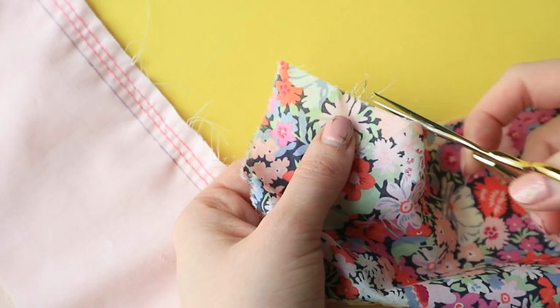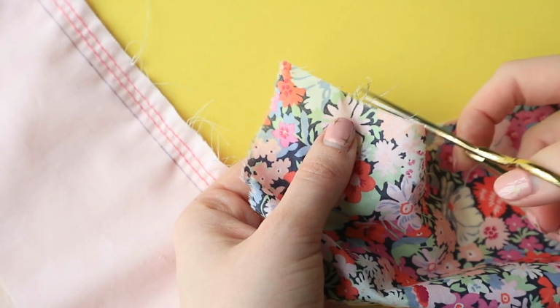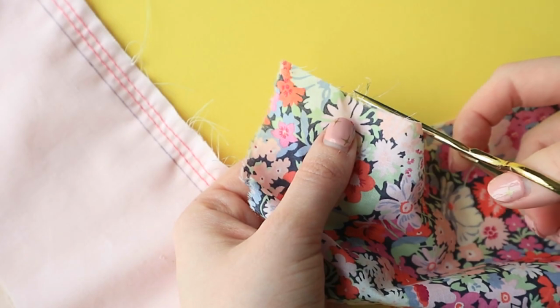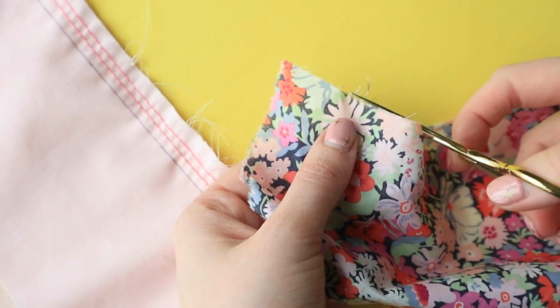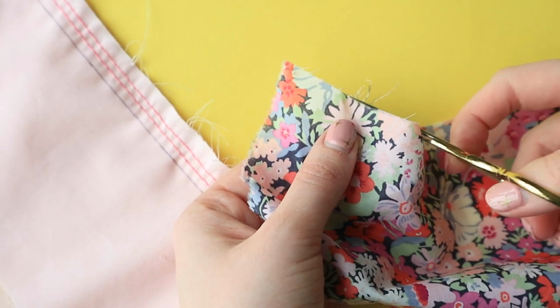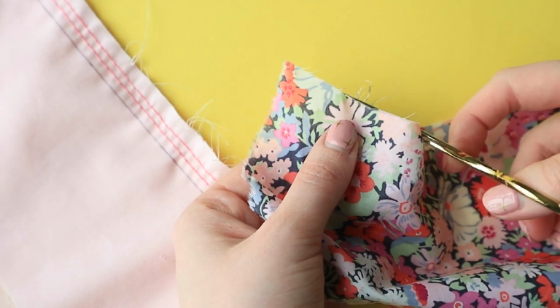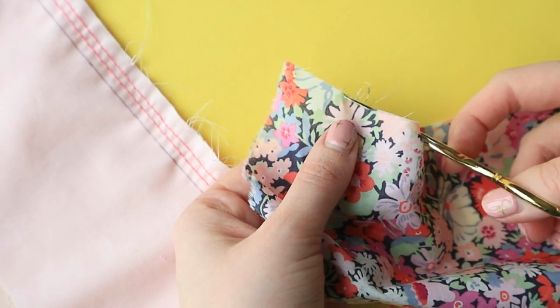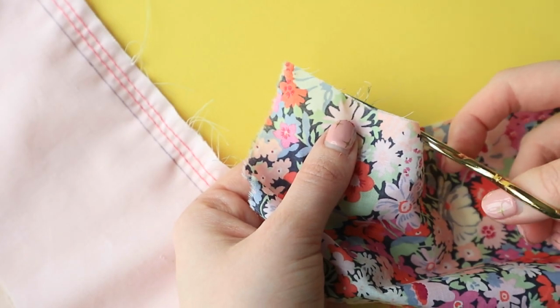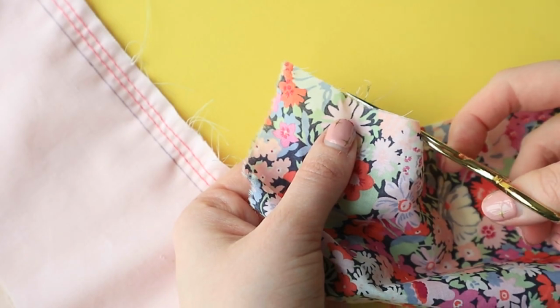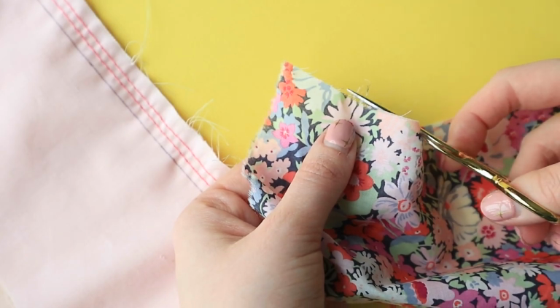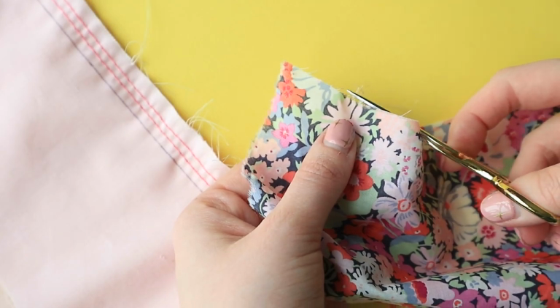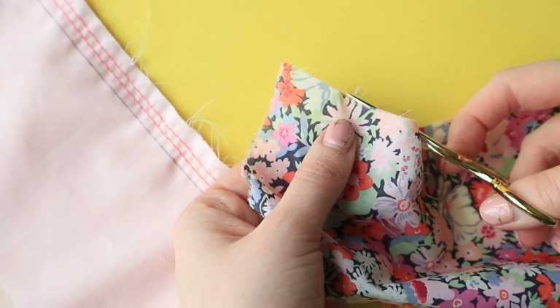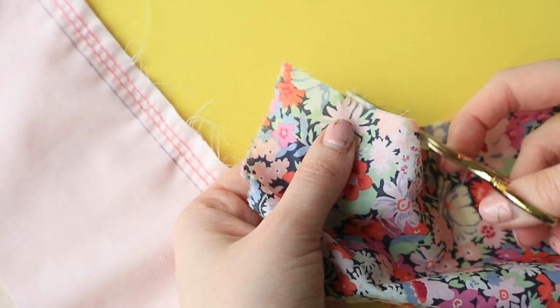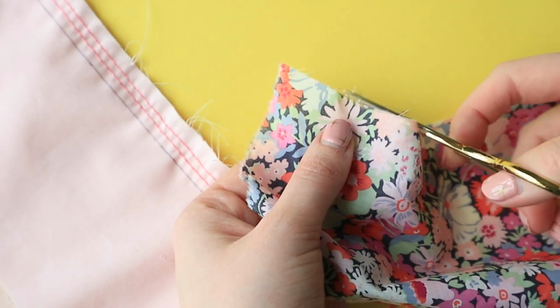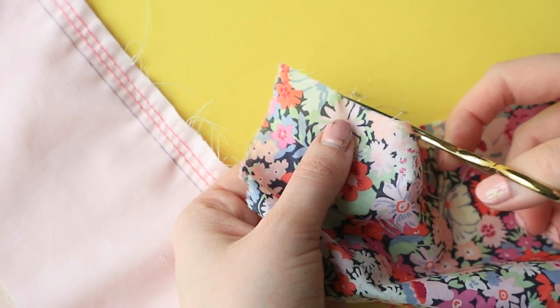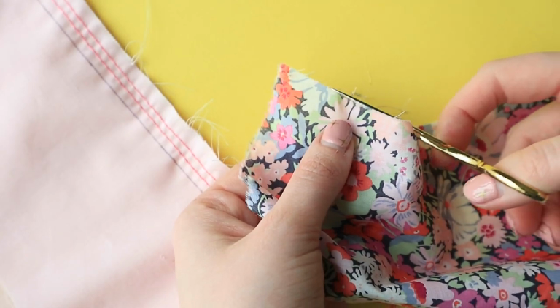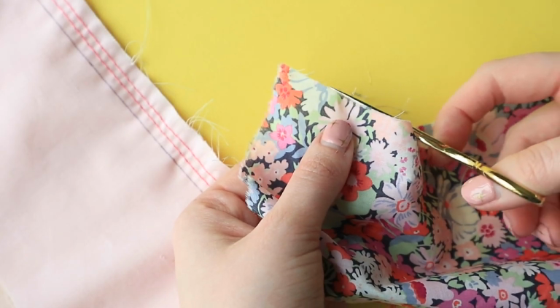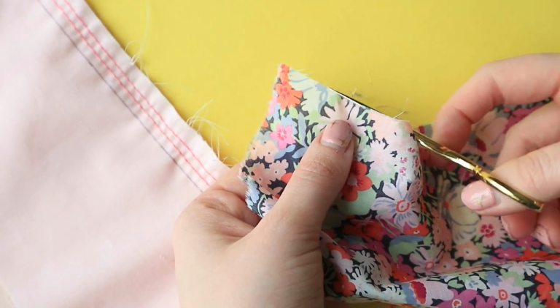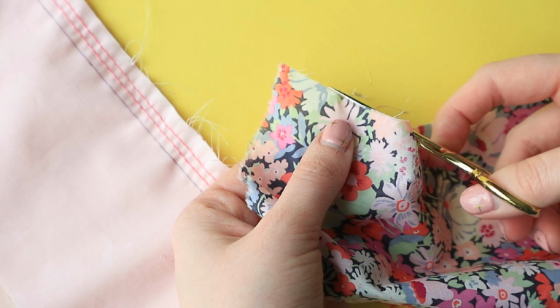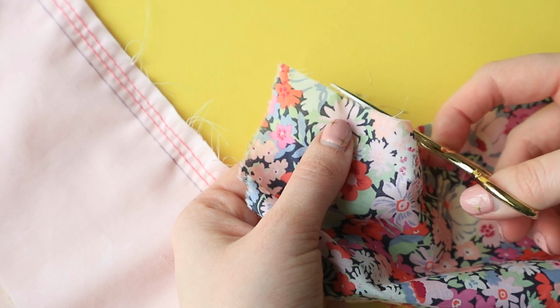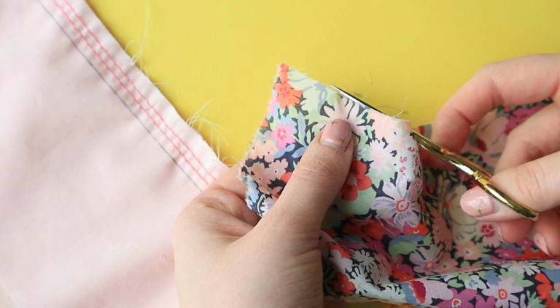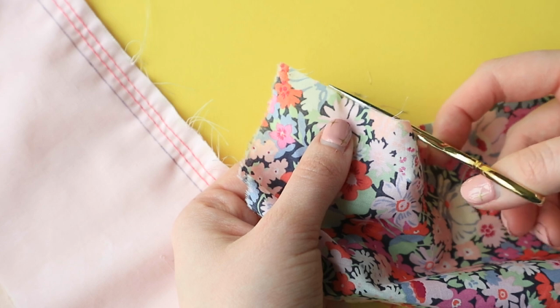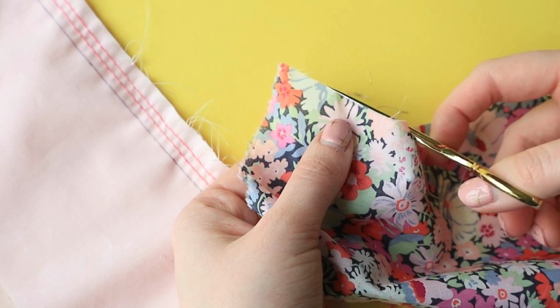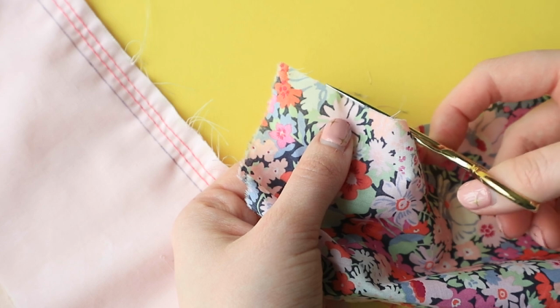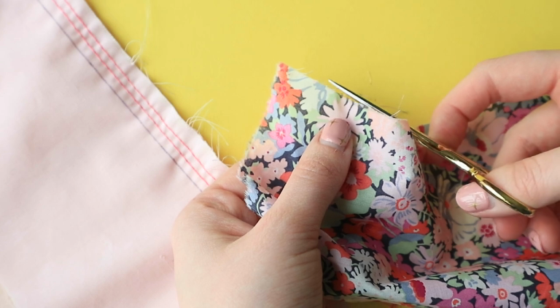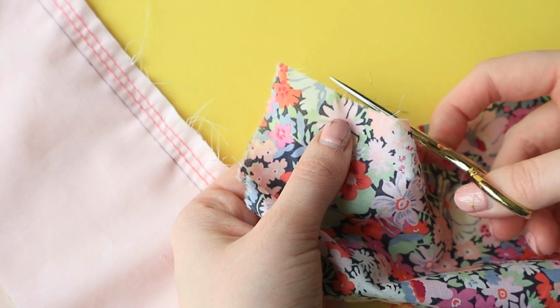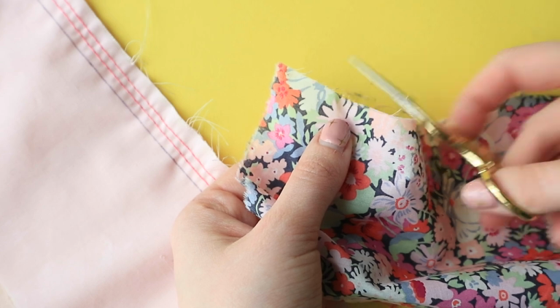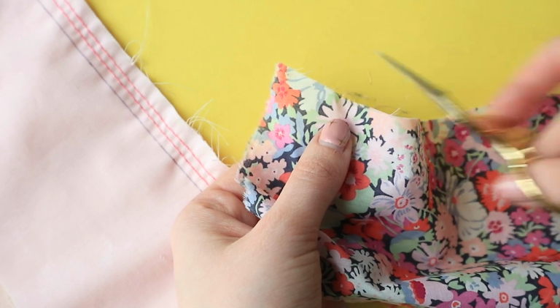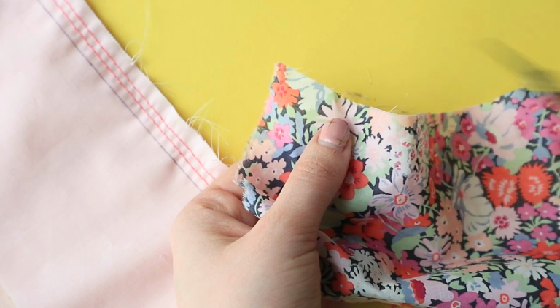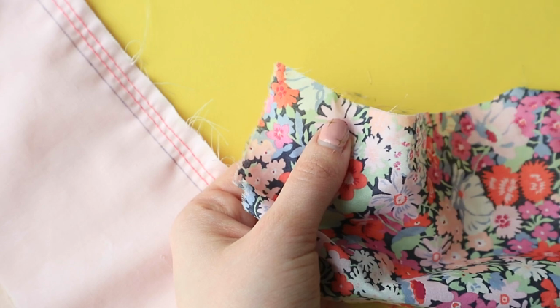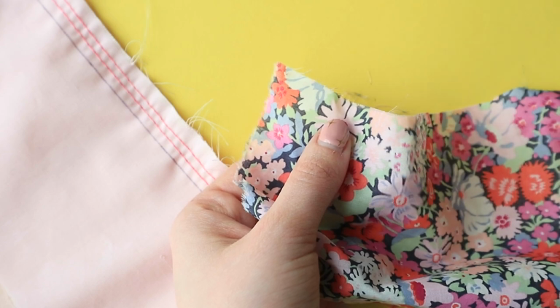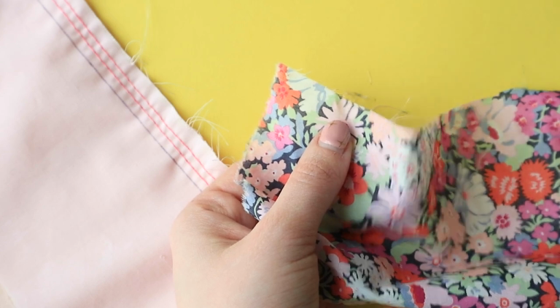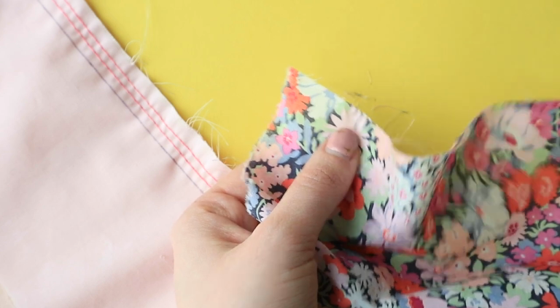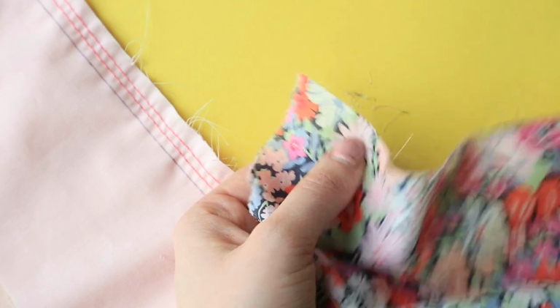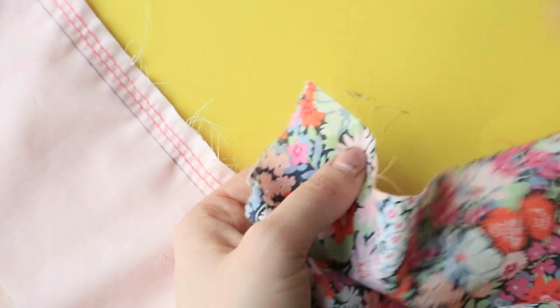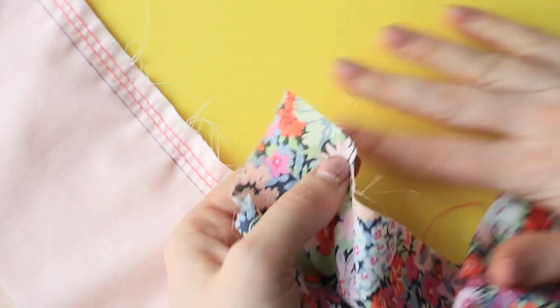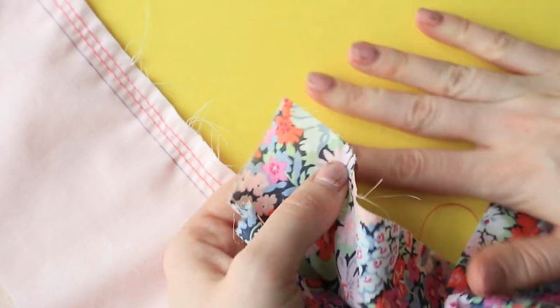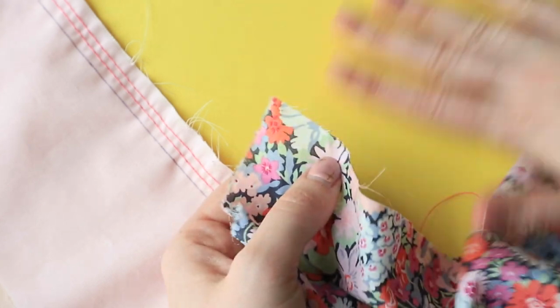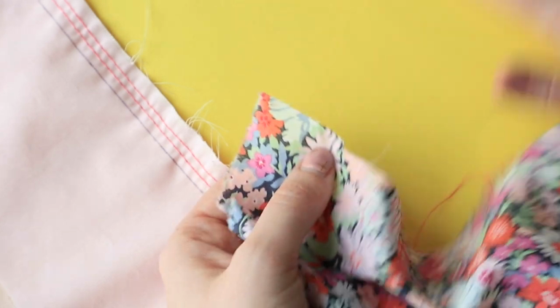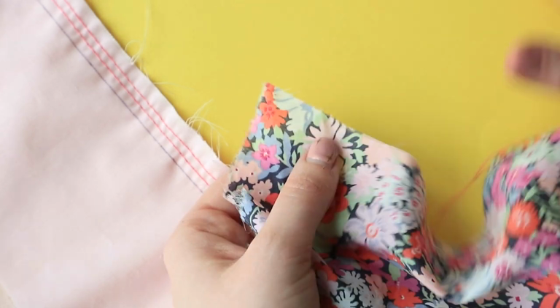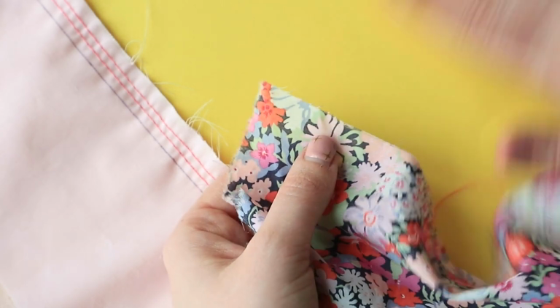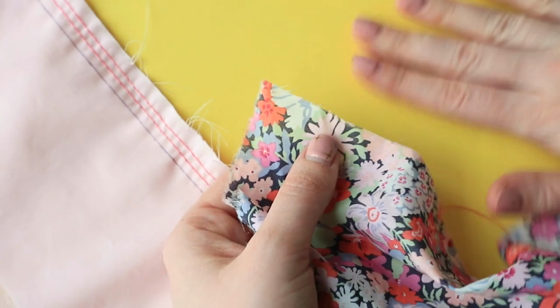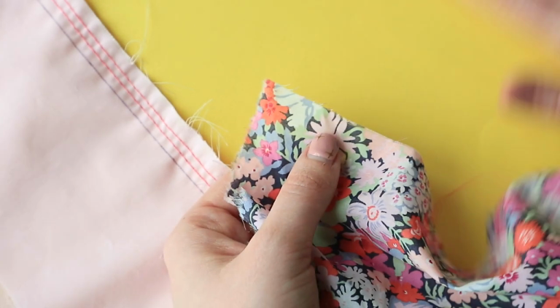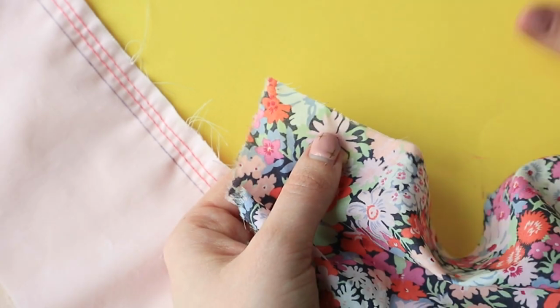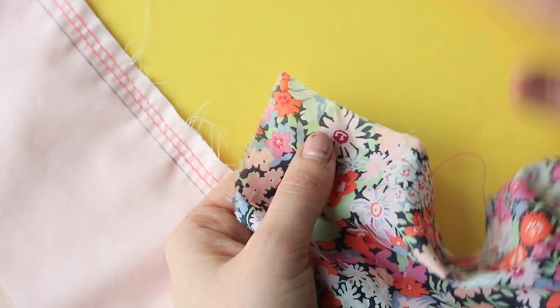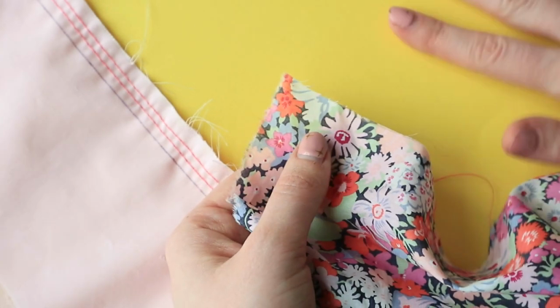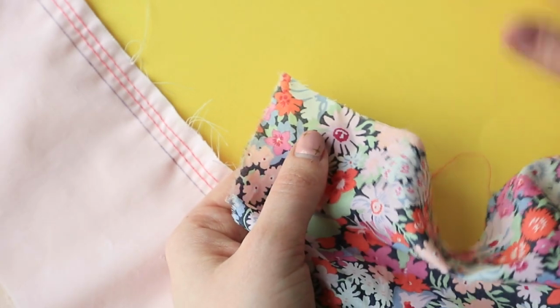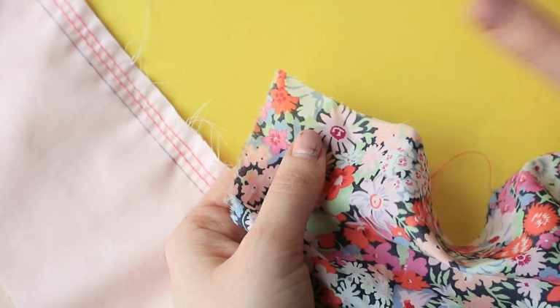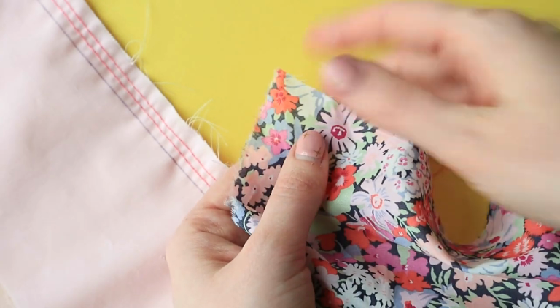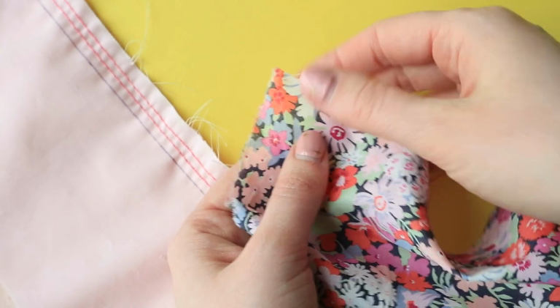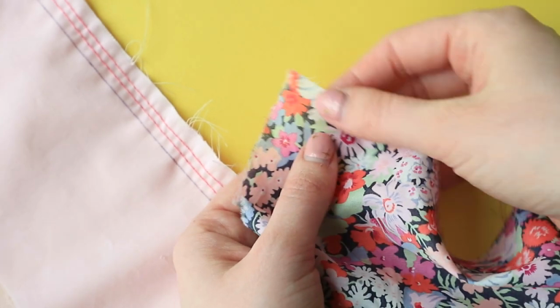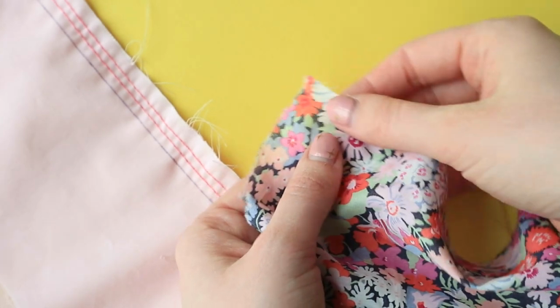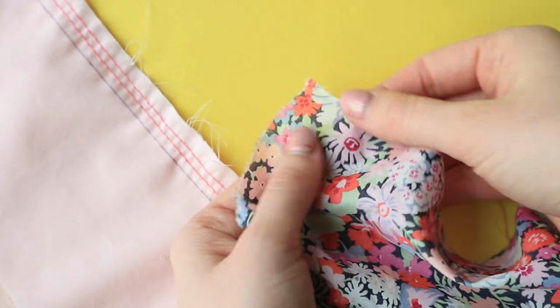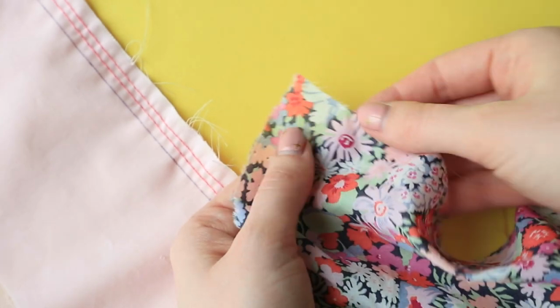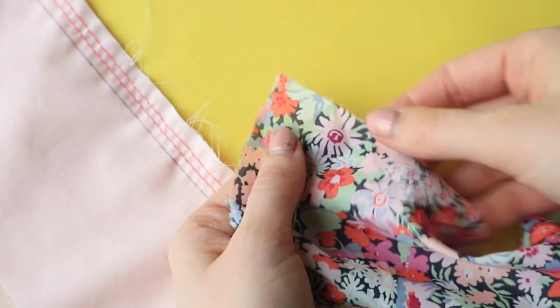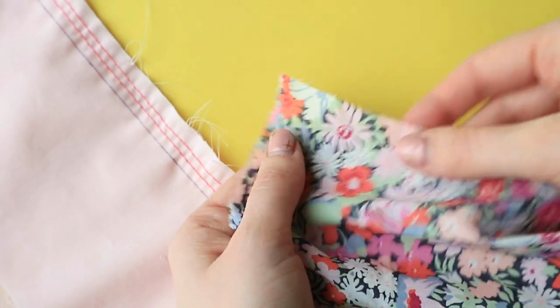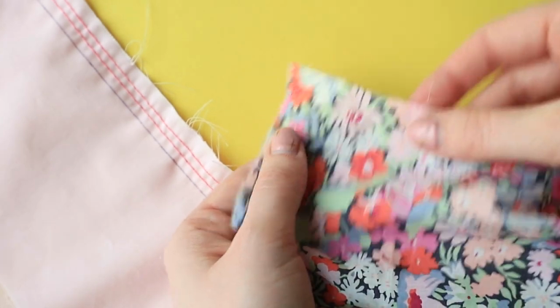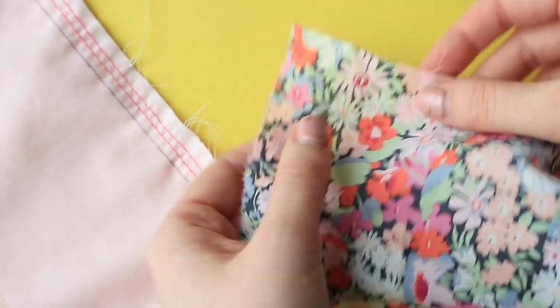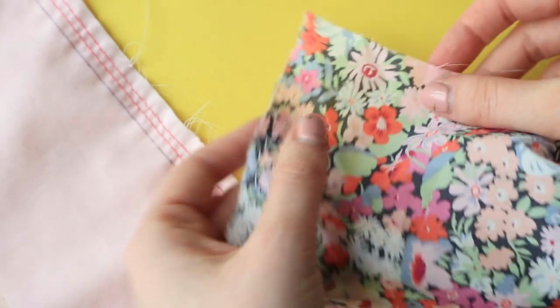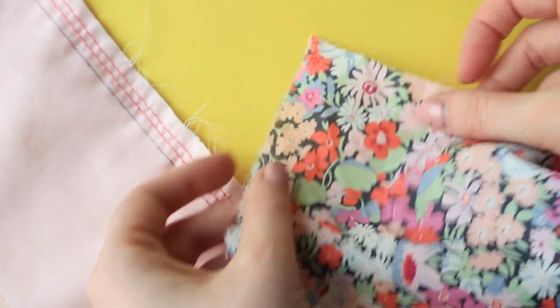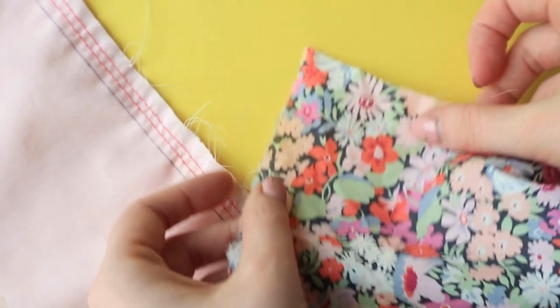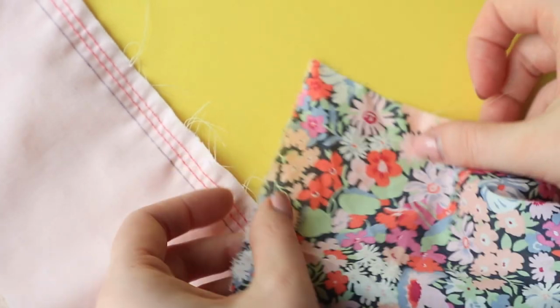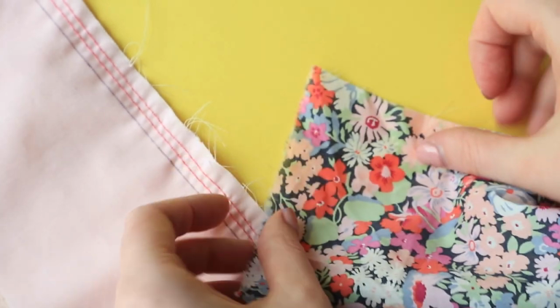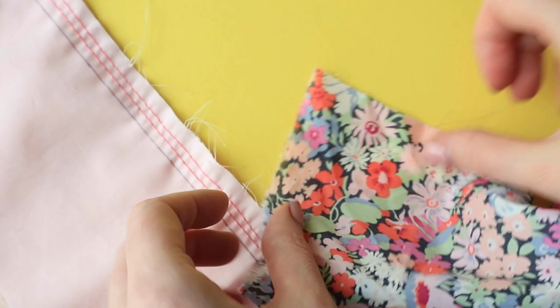Tip 10: Some finer cottons have a tendency to fray a fair bit, so keep a small sharp pair of snips close to hand to trim off loose fibers as you go.